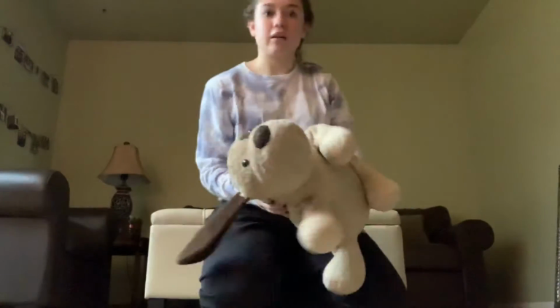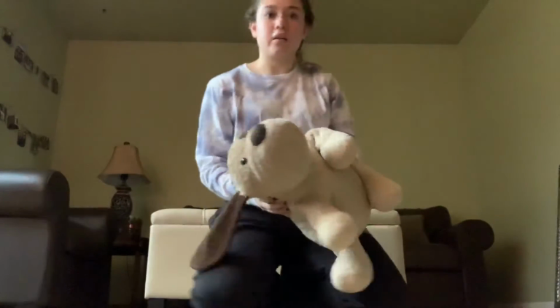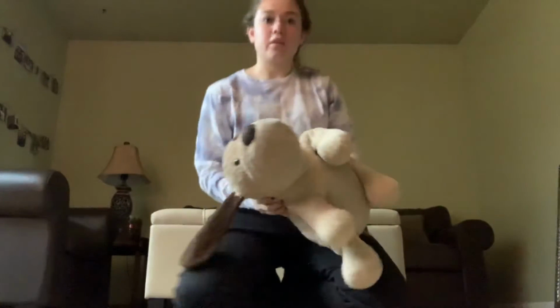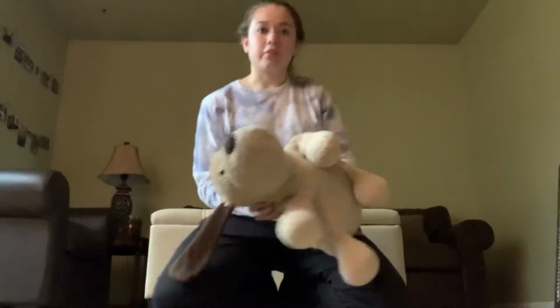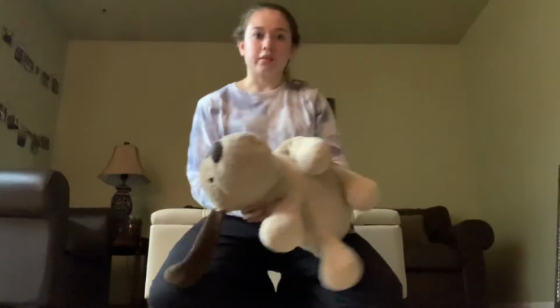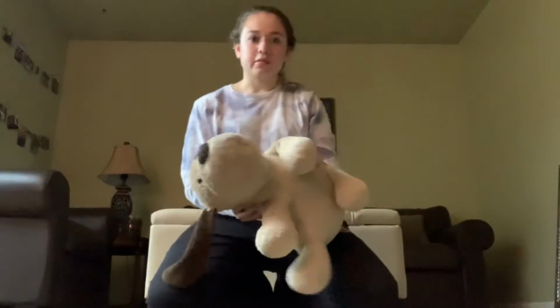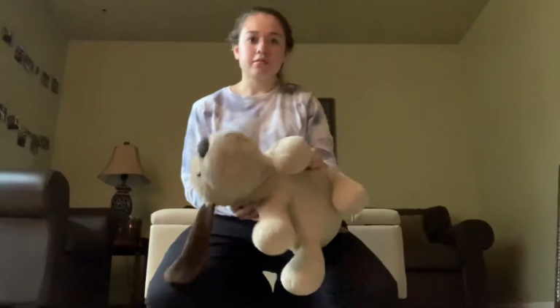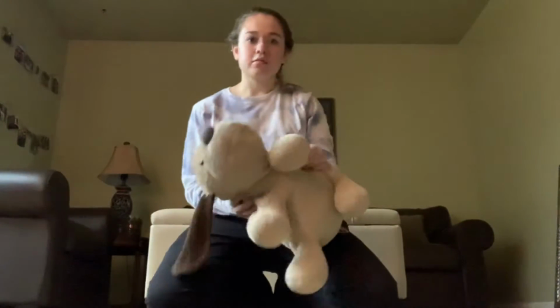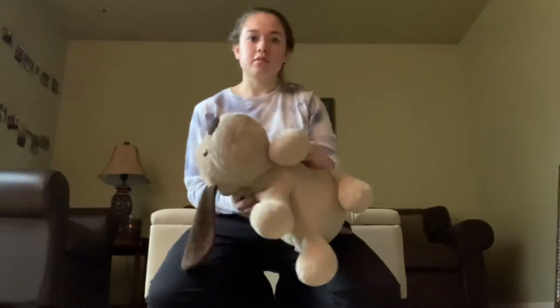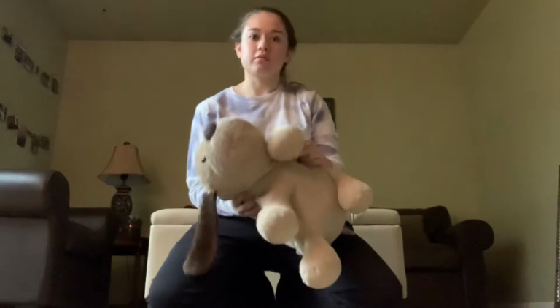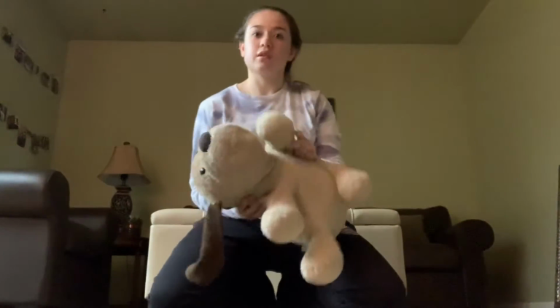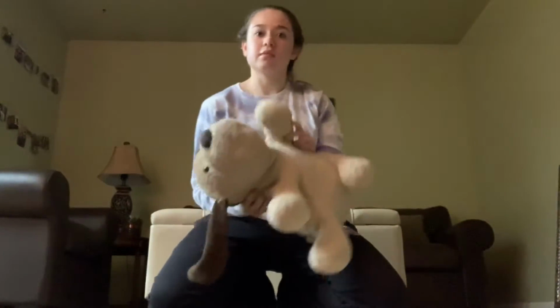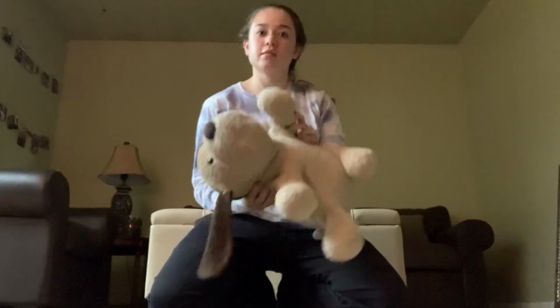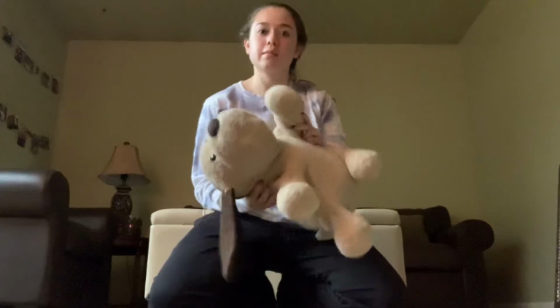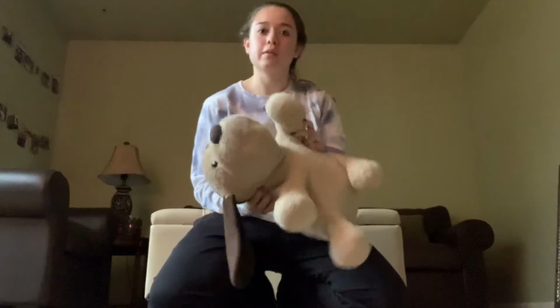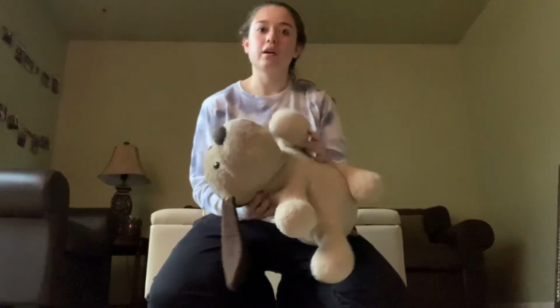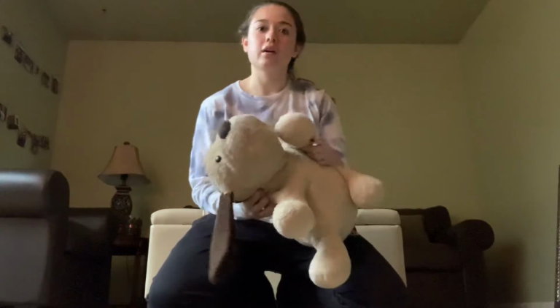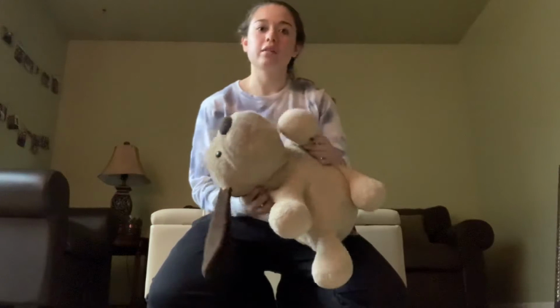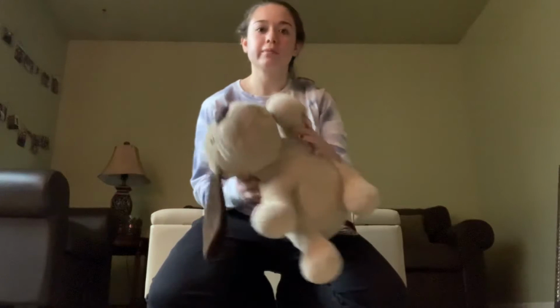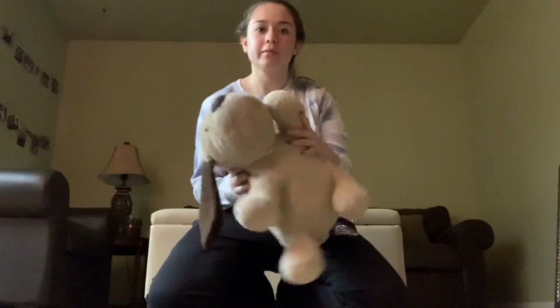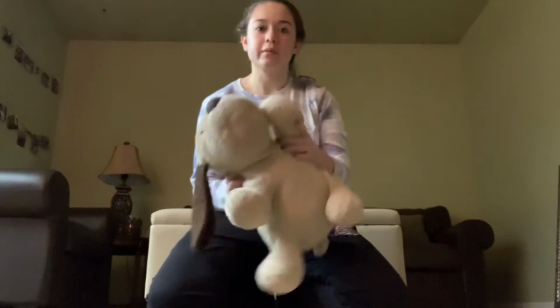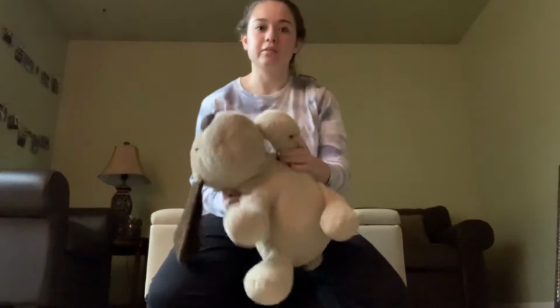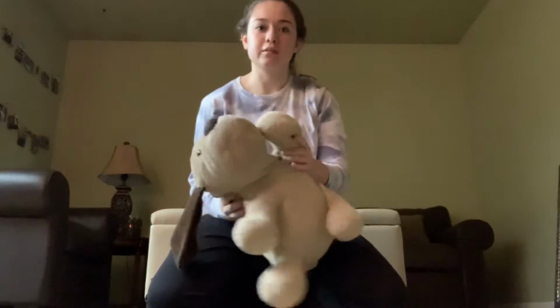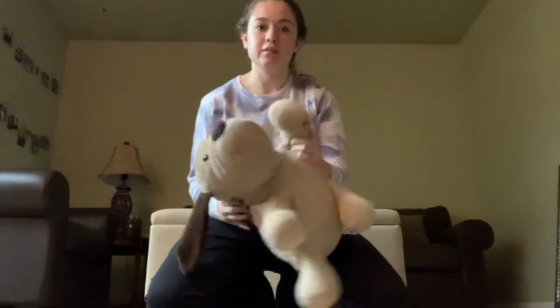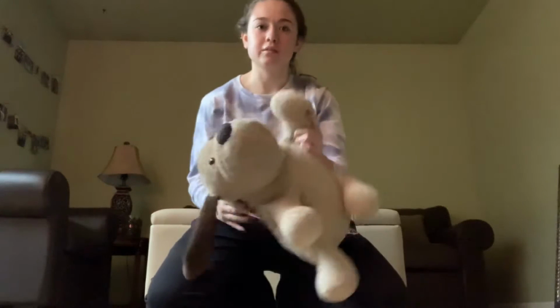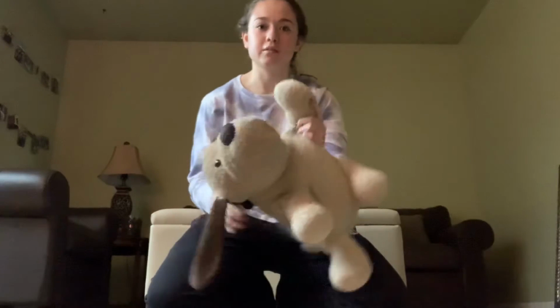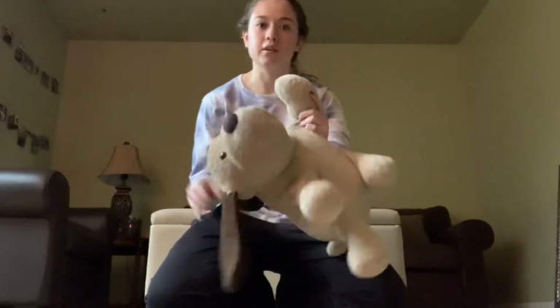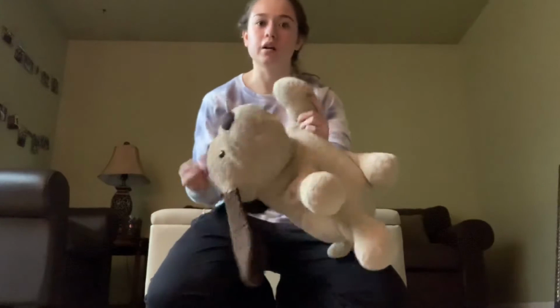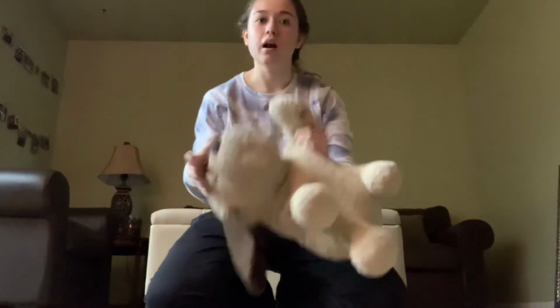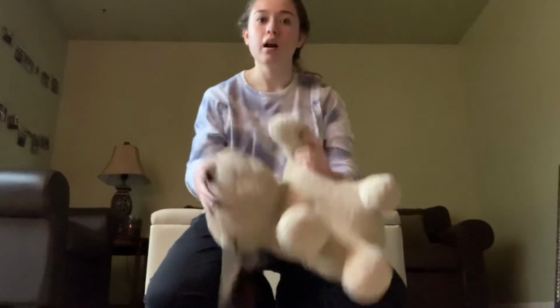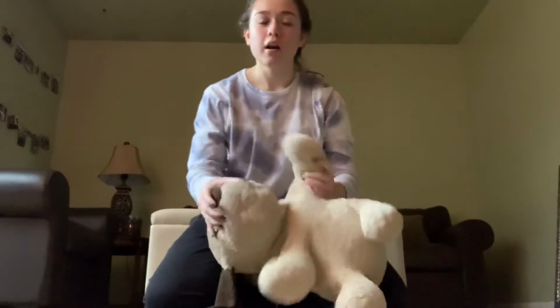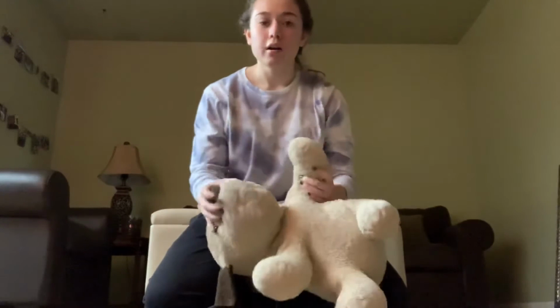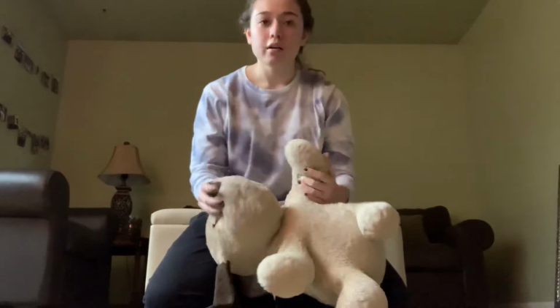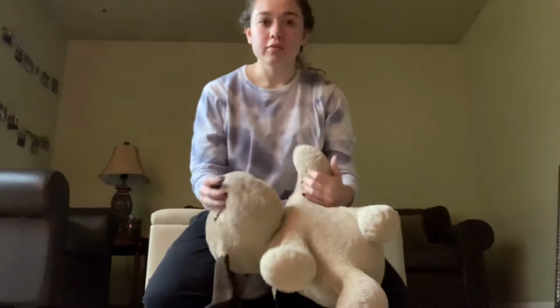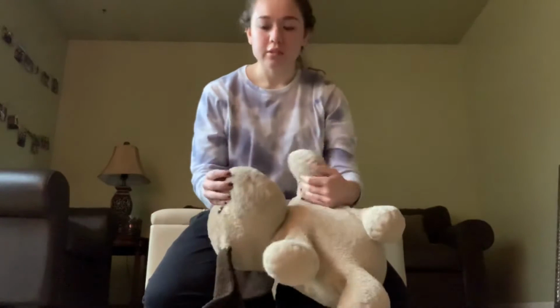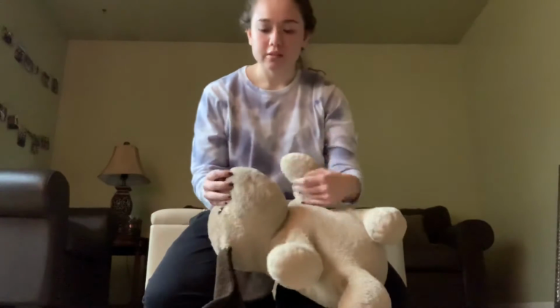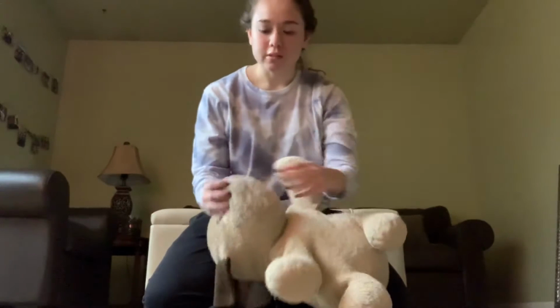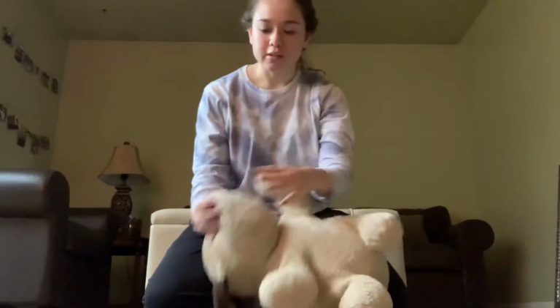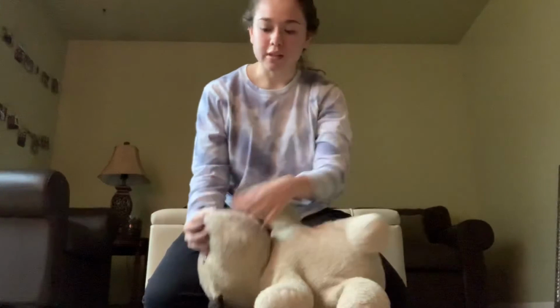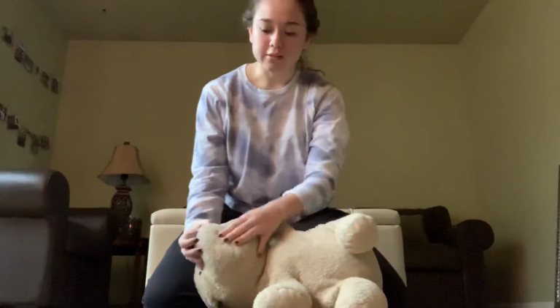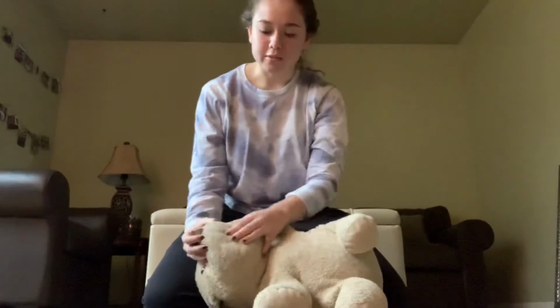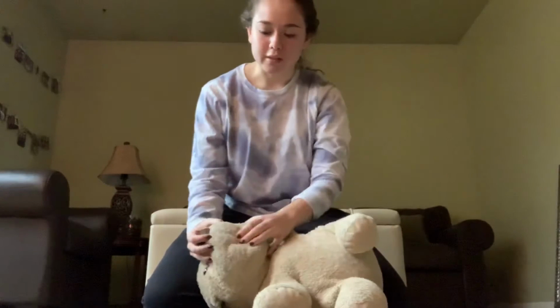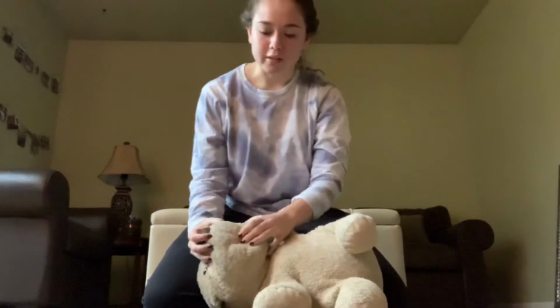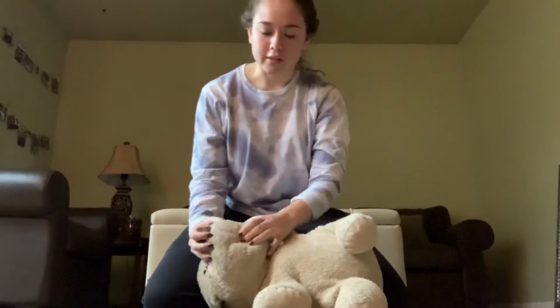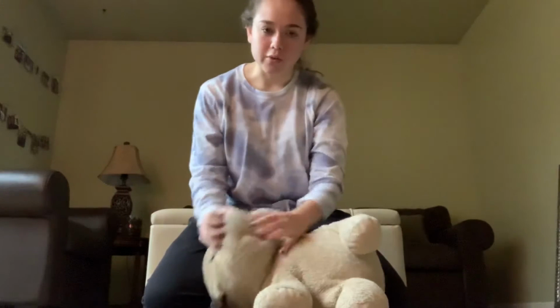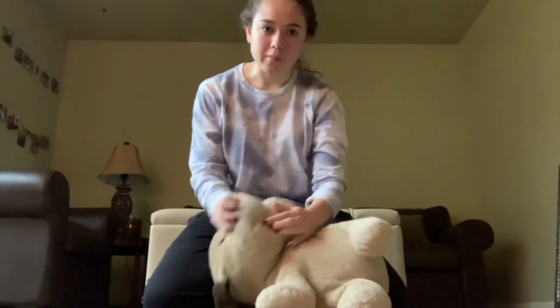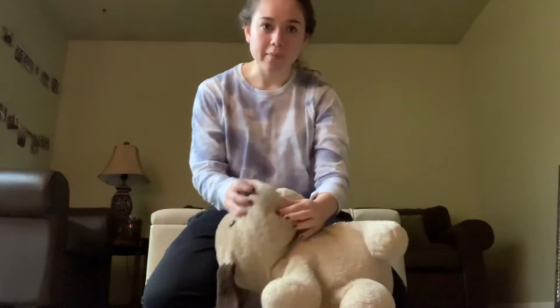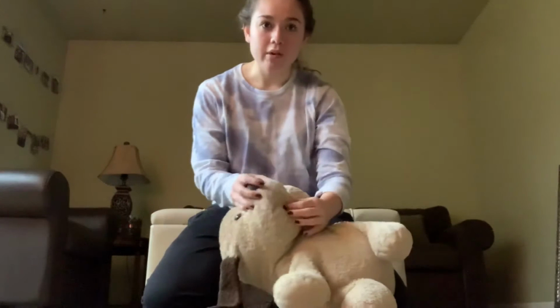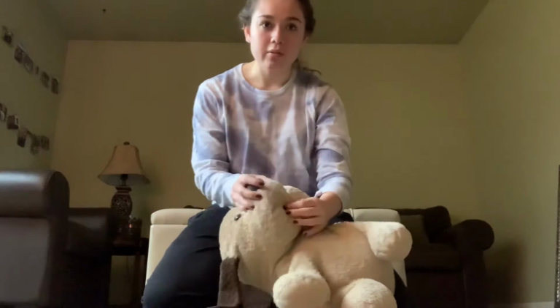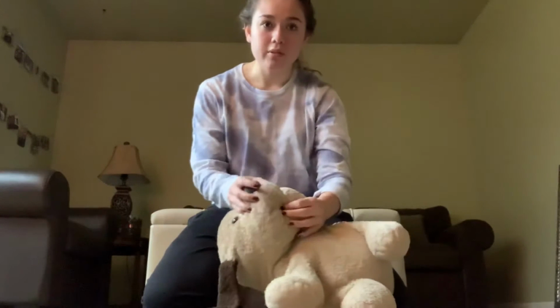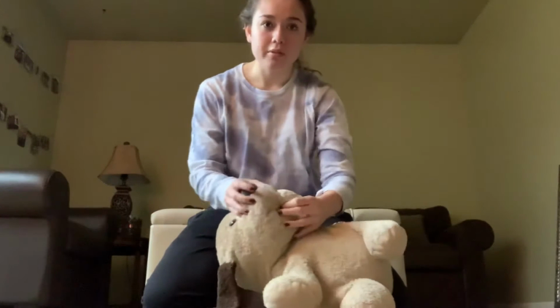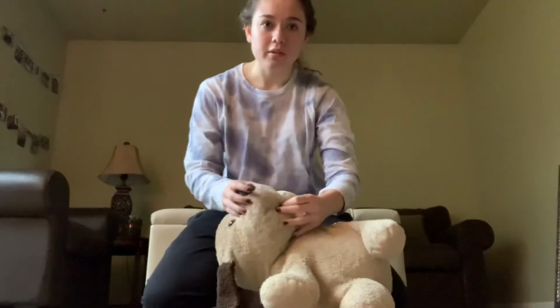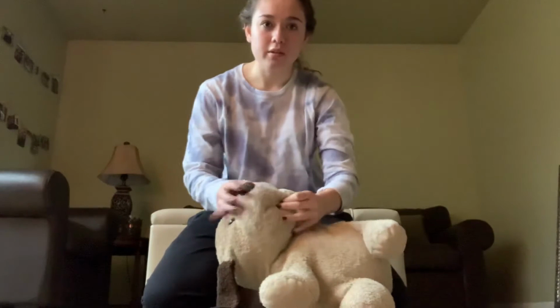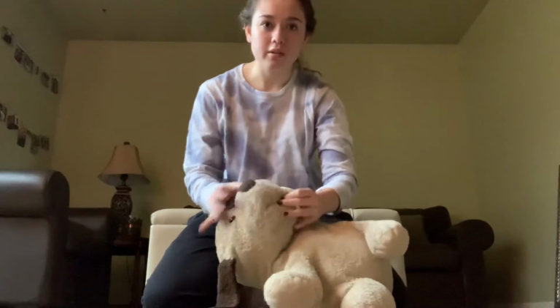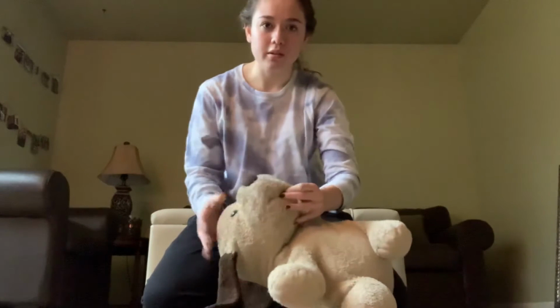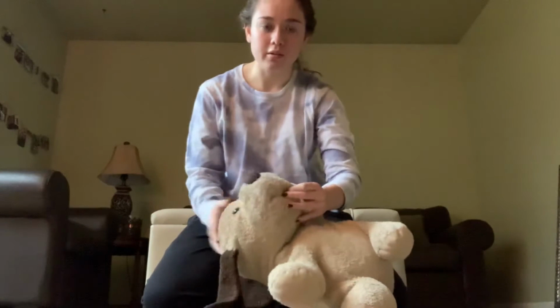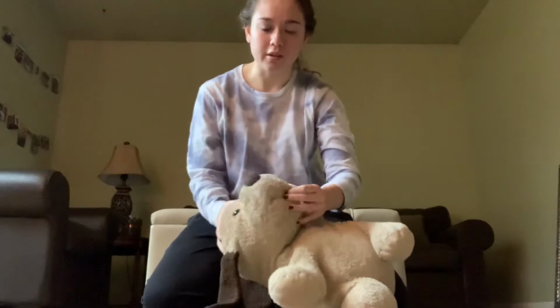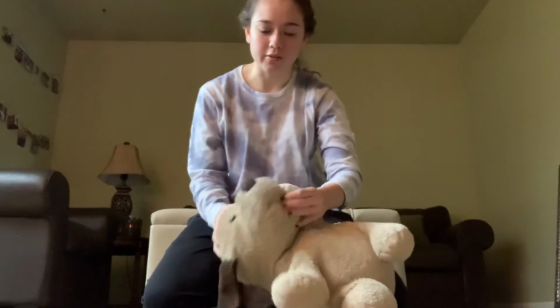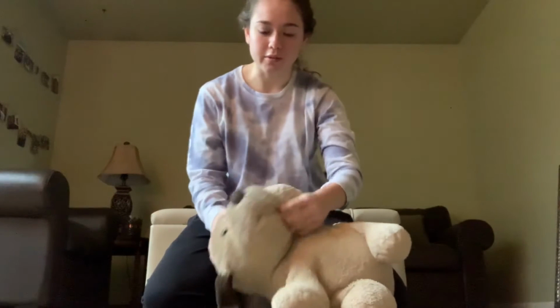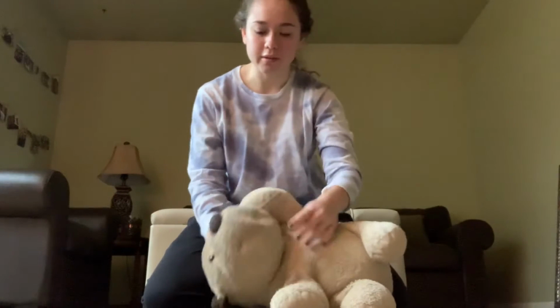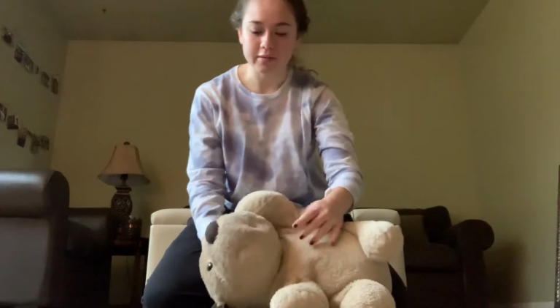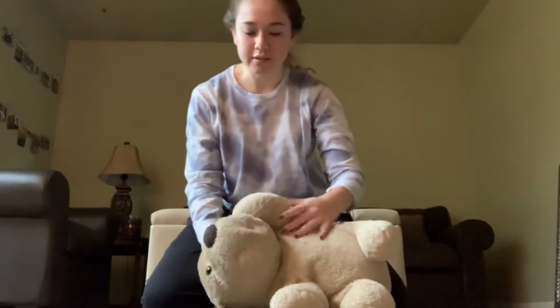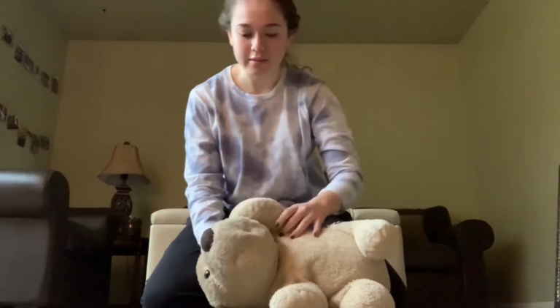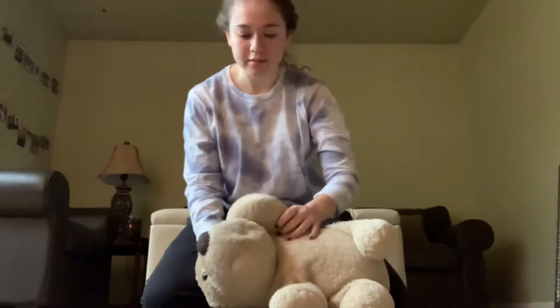So, dog CPR. I'm going to be using this dog. First of all, check there's nothing in the mouth — okay, there isn't.